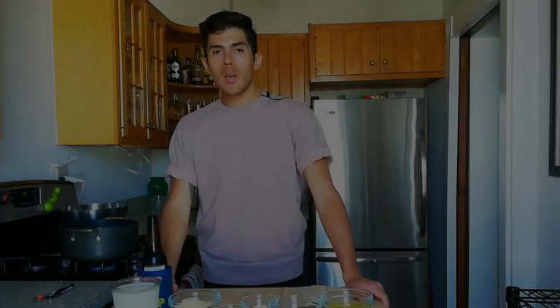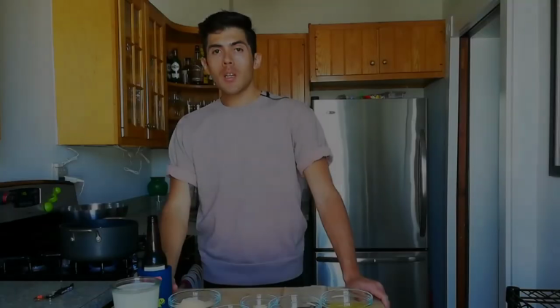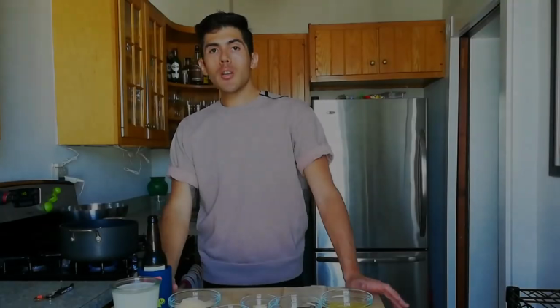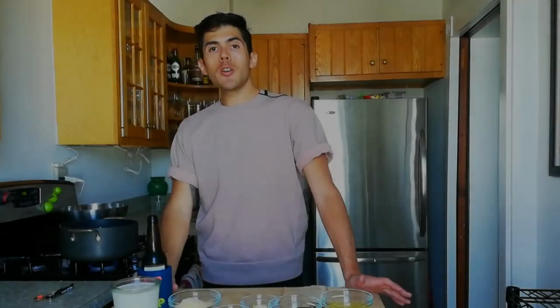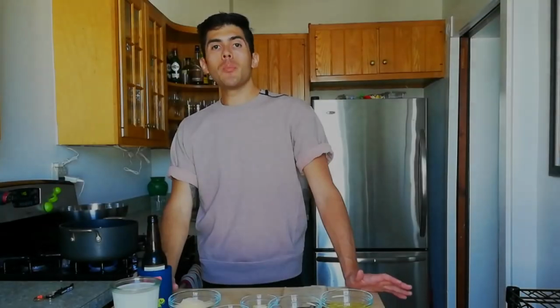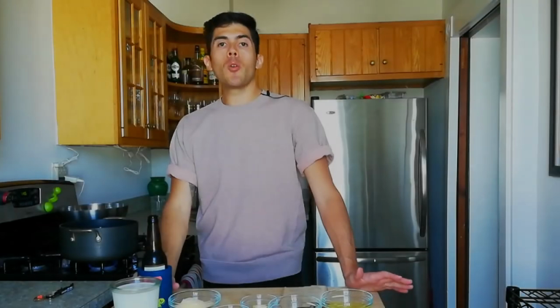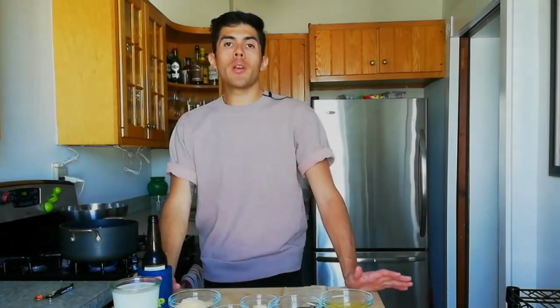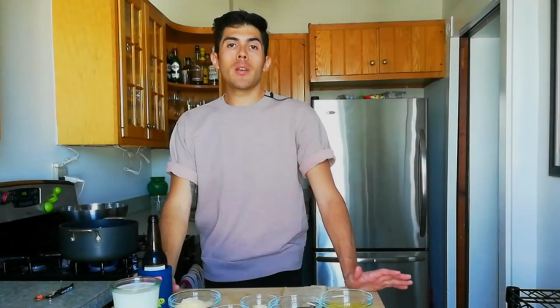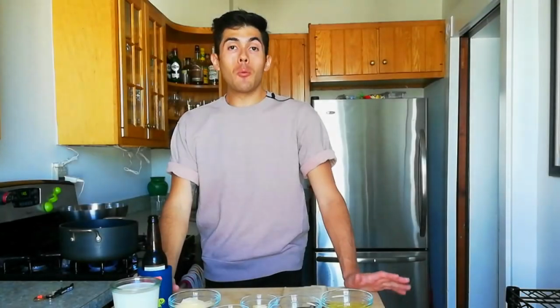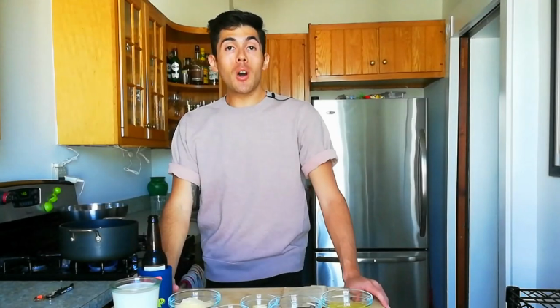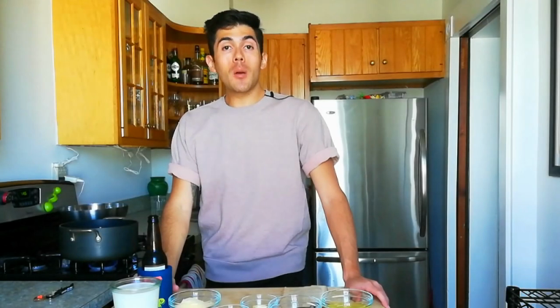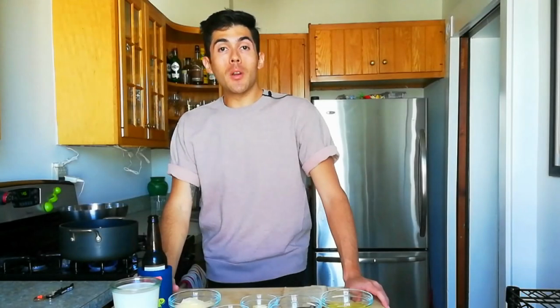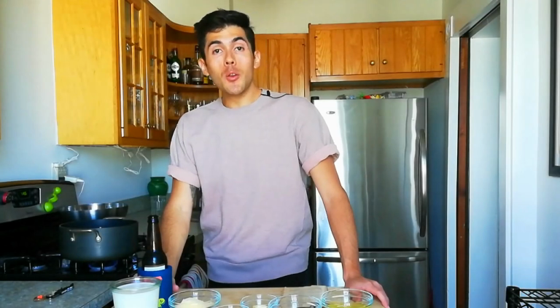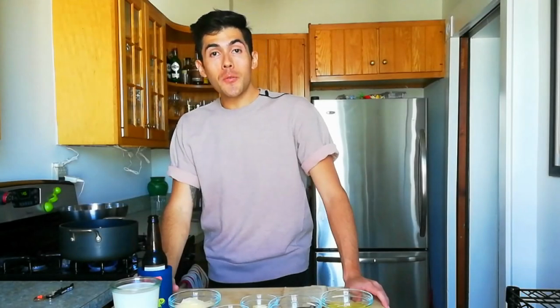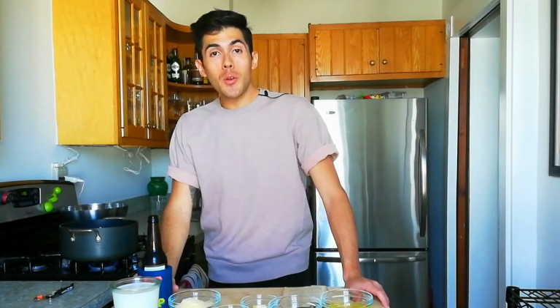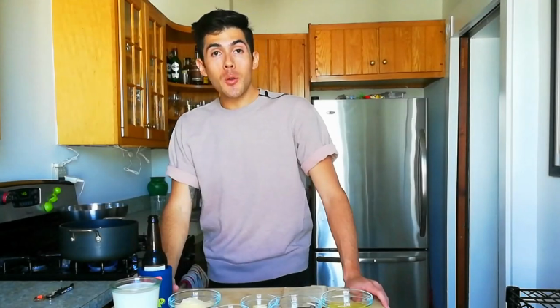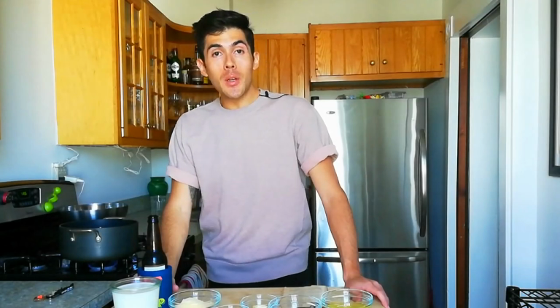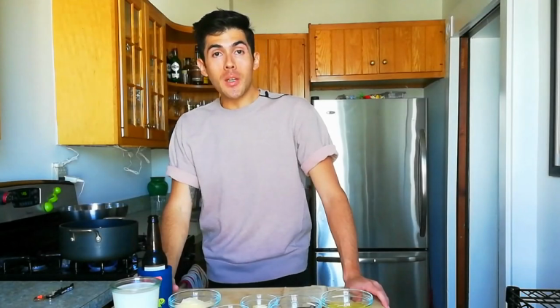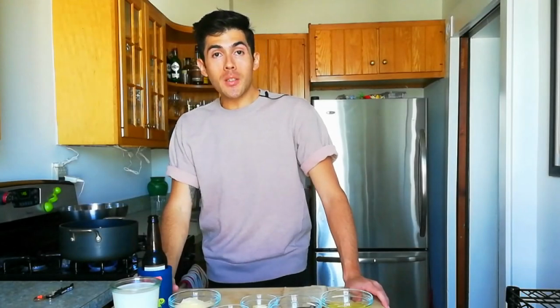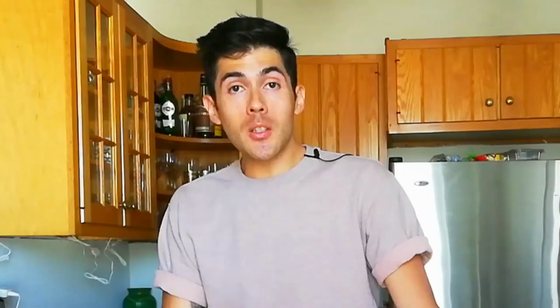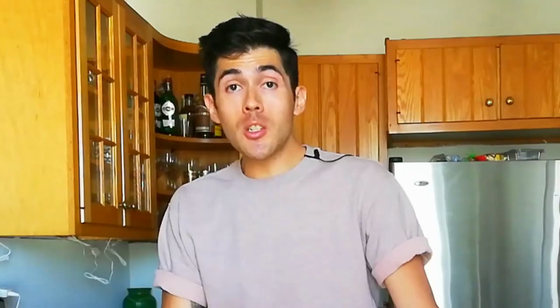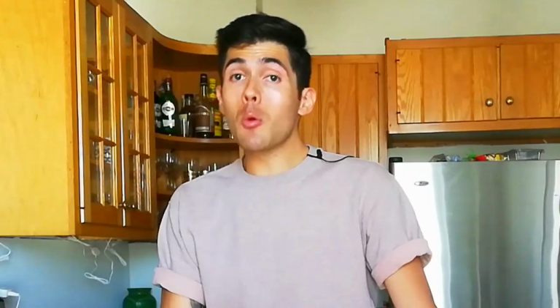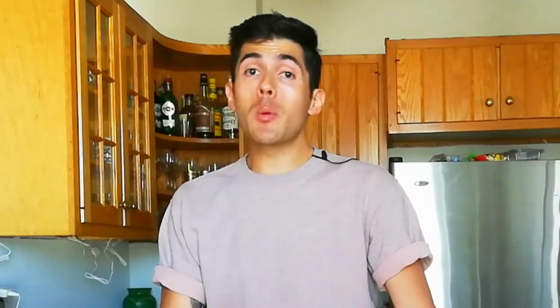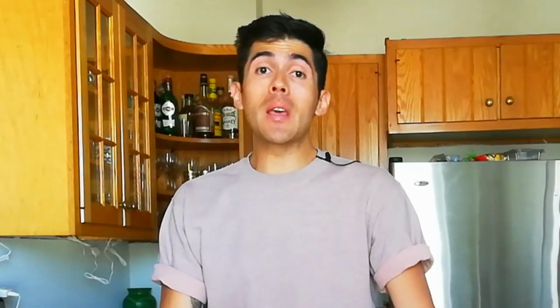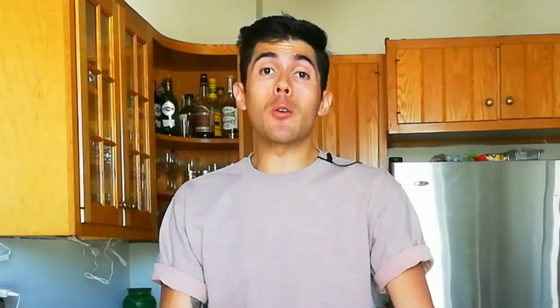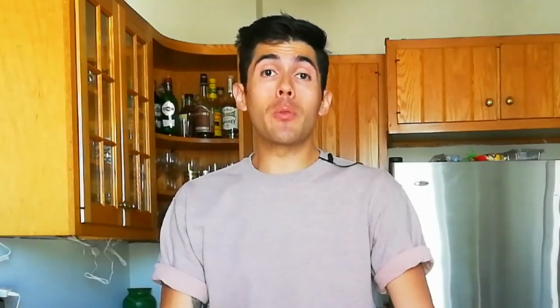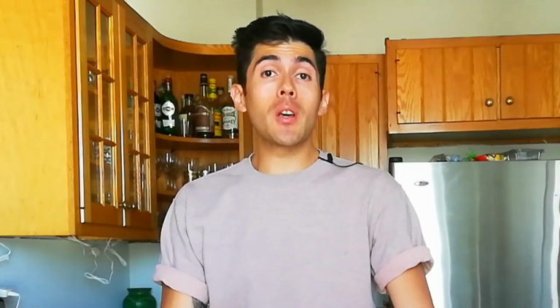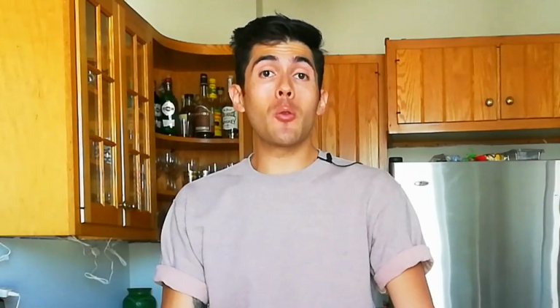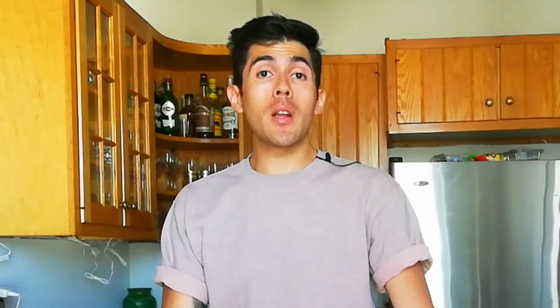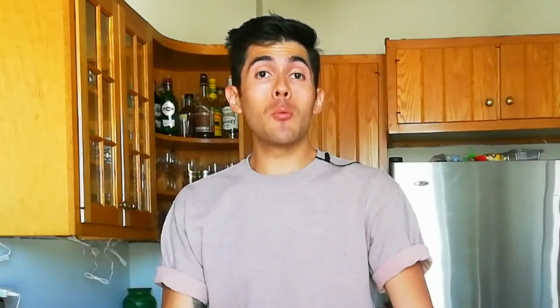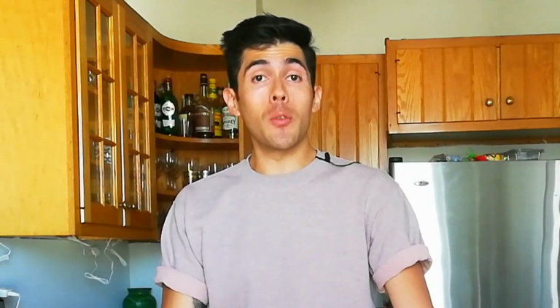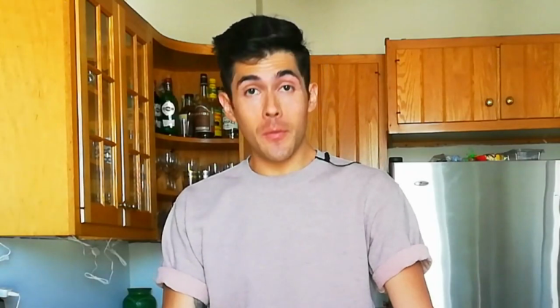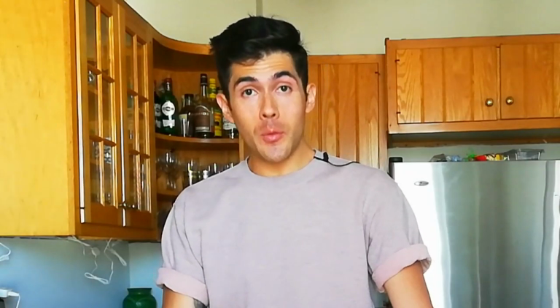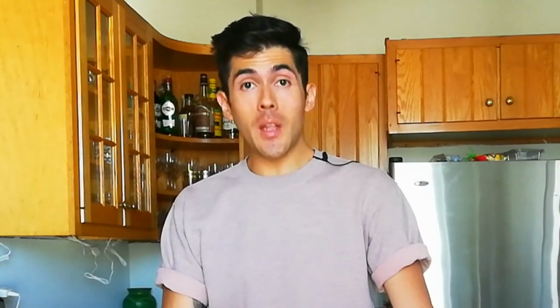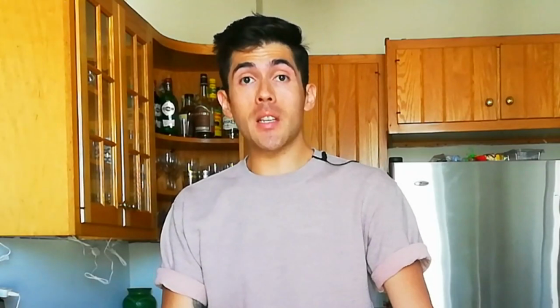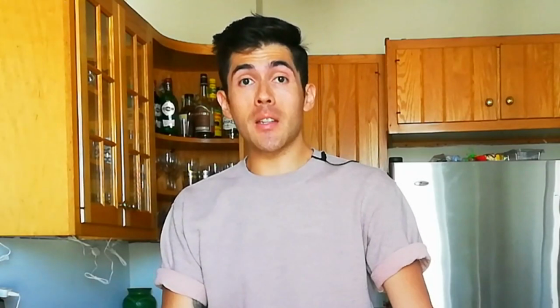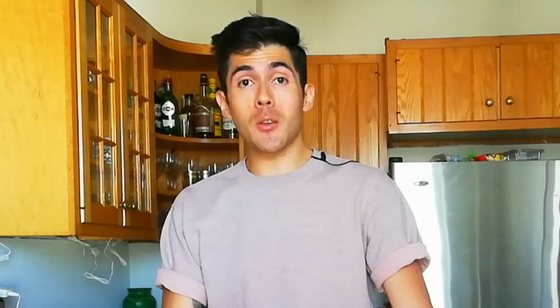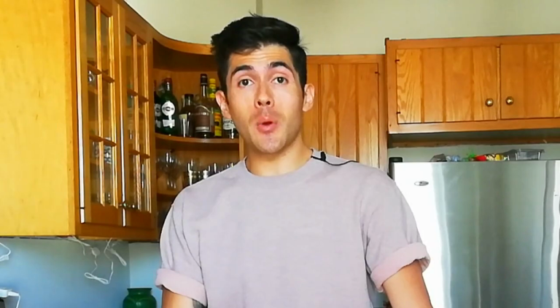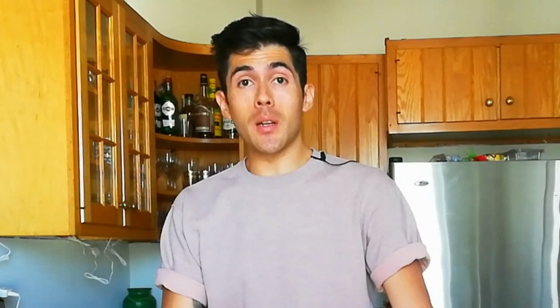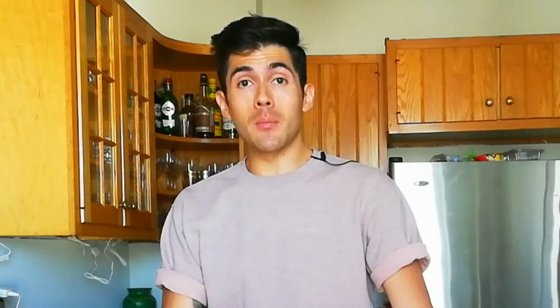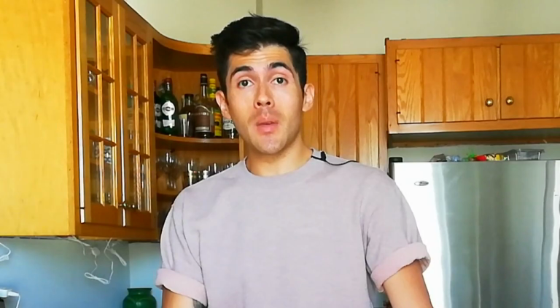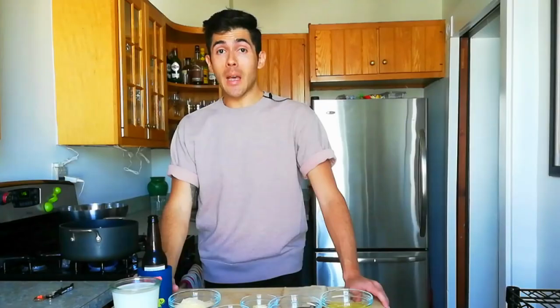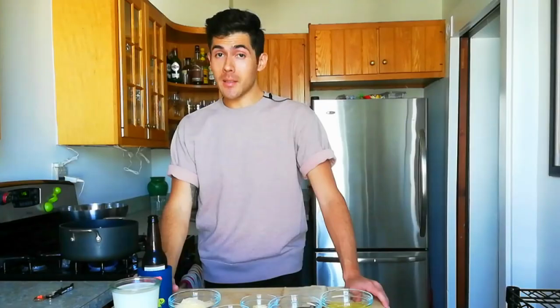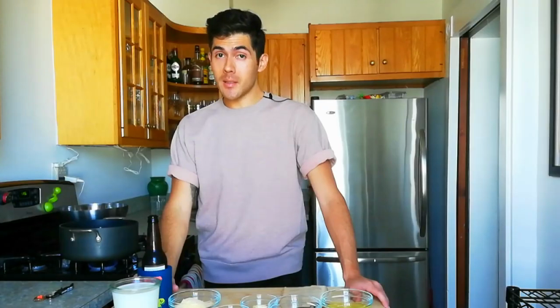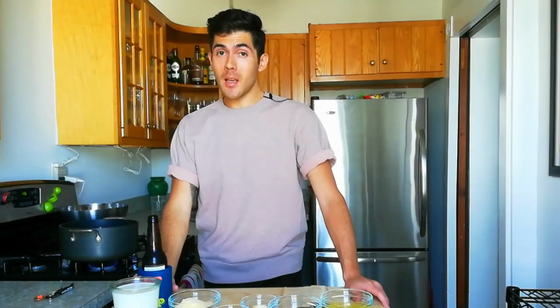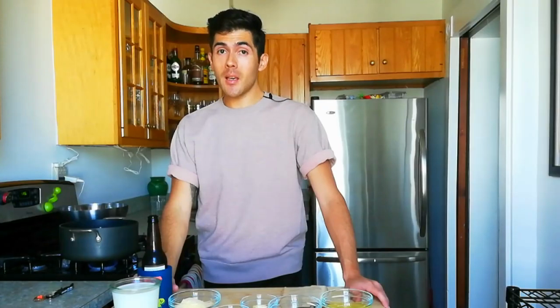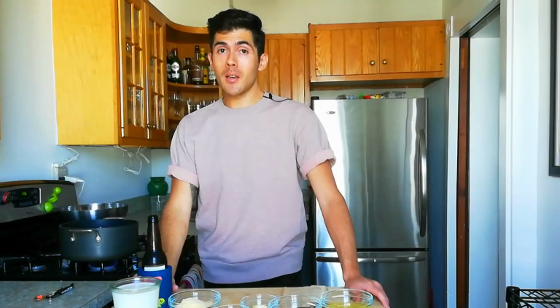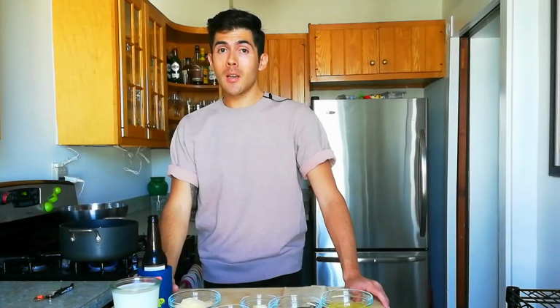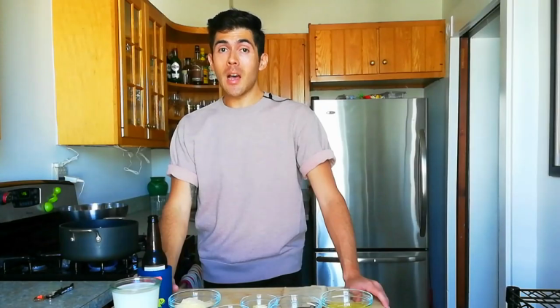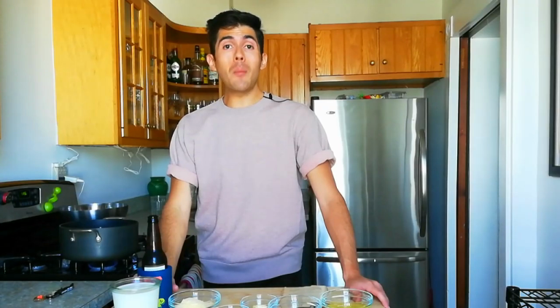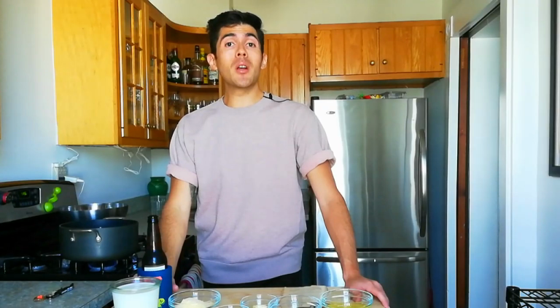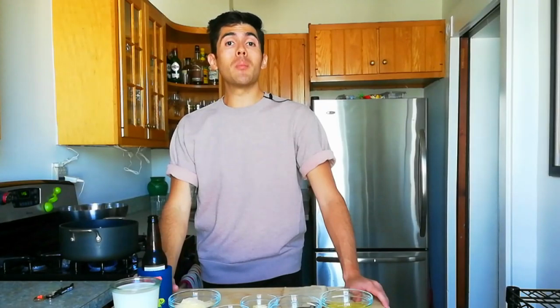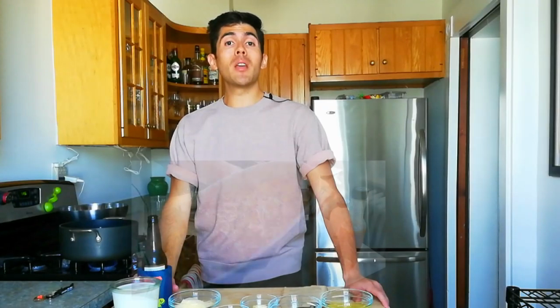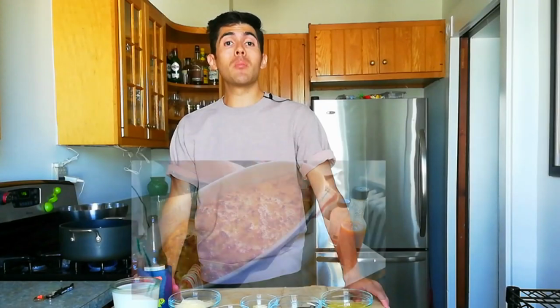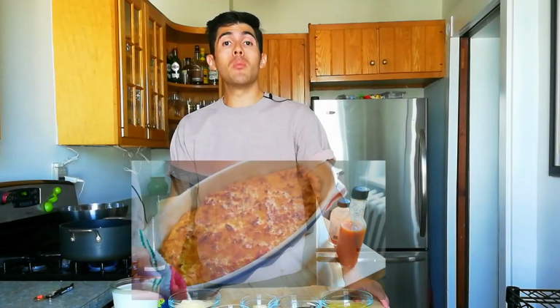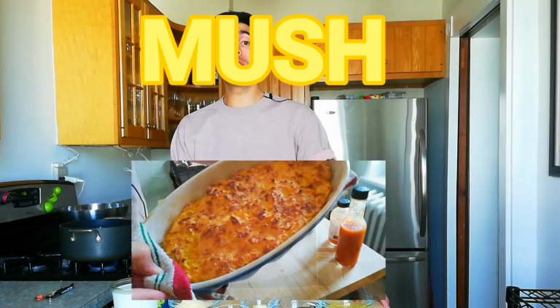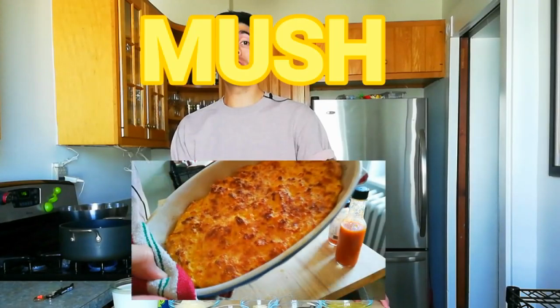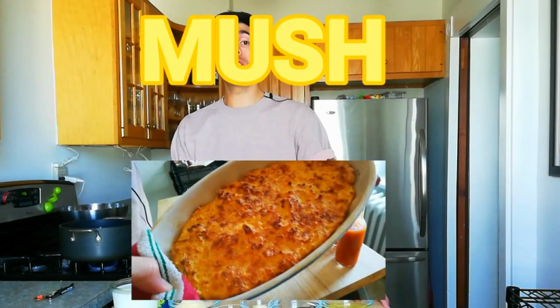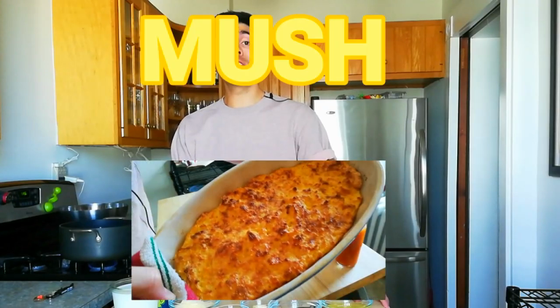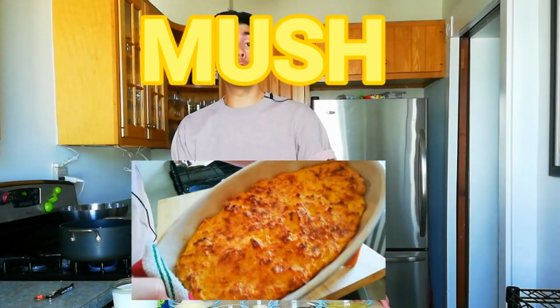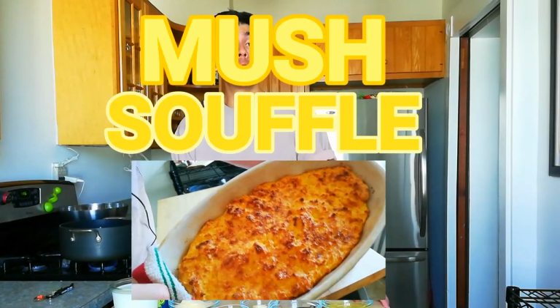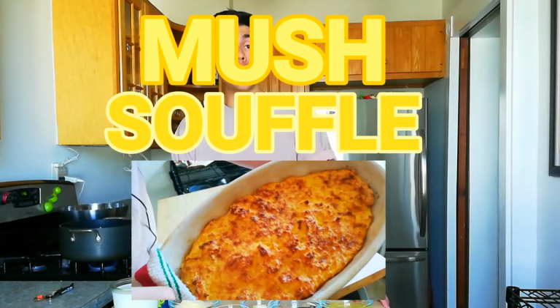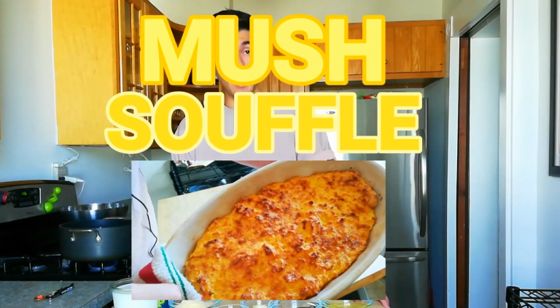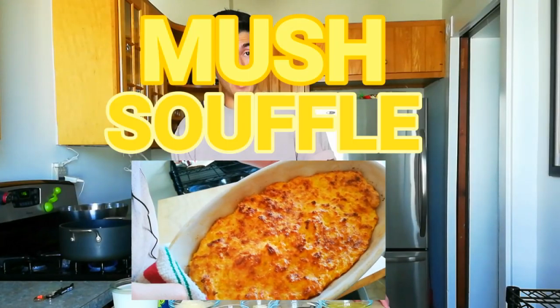Good morning and welcome to New Food Who Dis, the show where we get reacquainted with food that's antiquated. And today, I'm going to make mush soufflé.